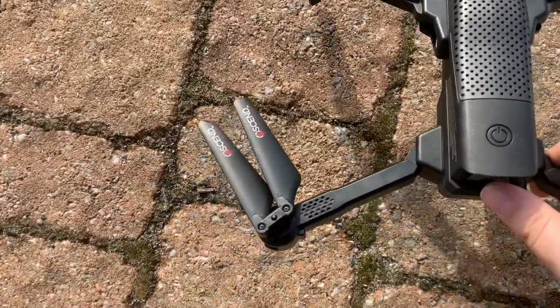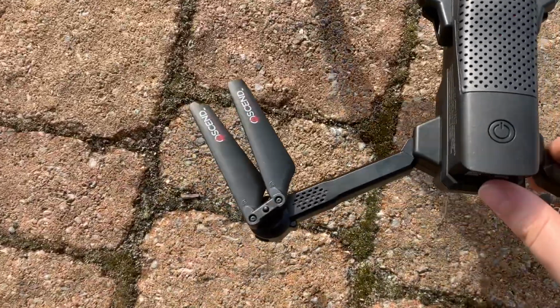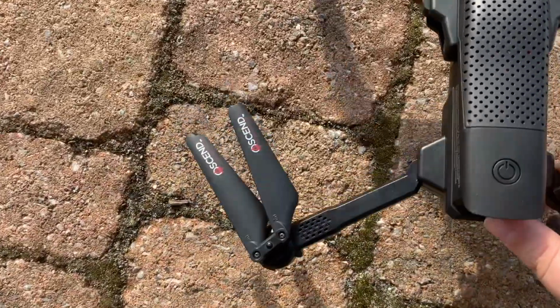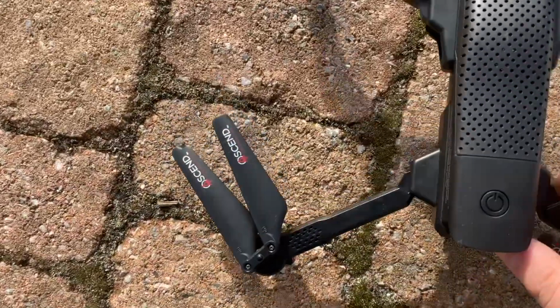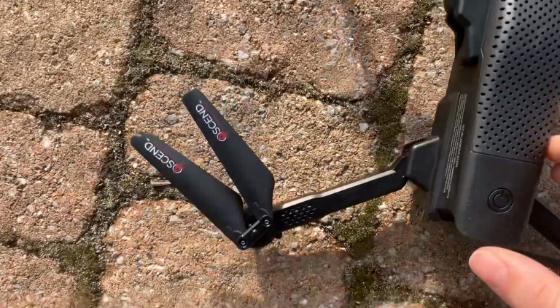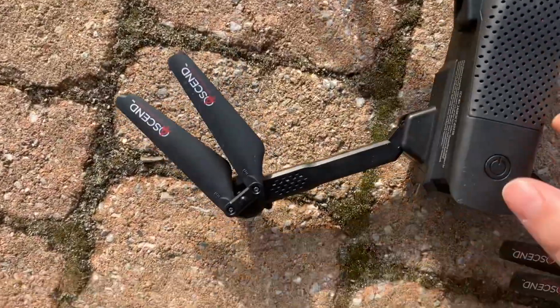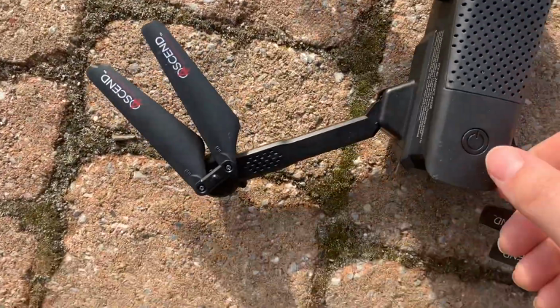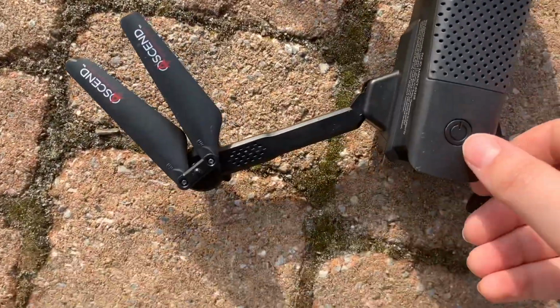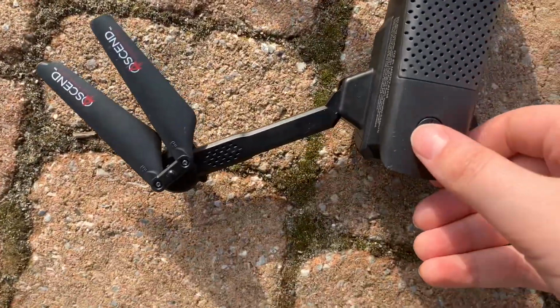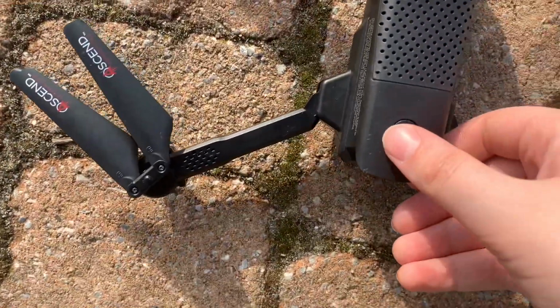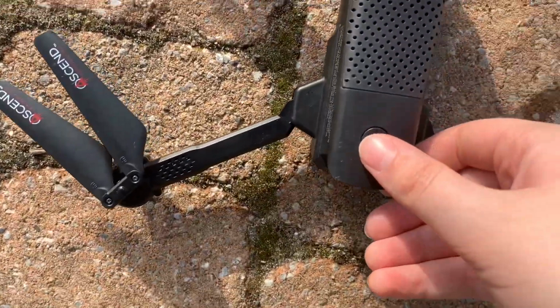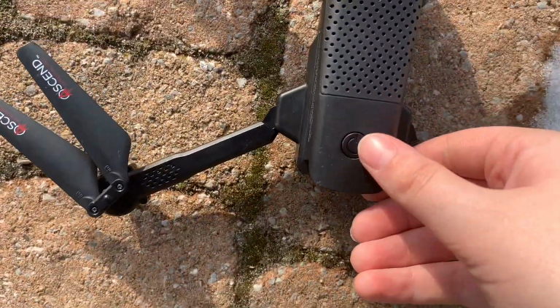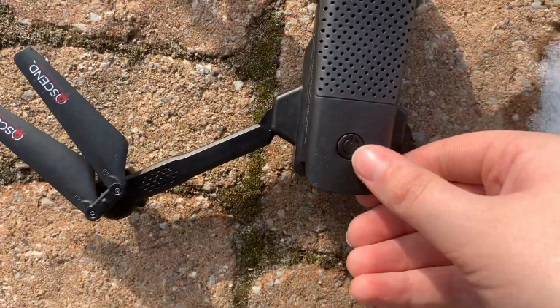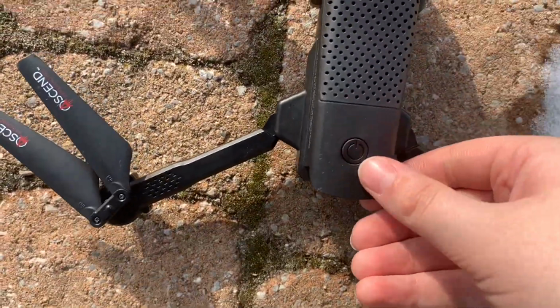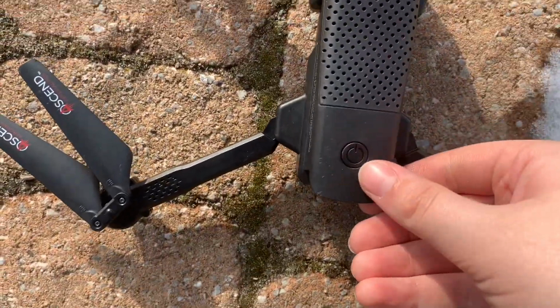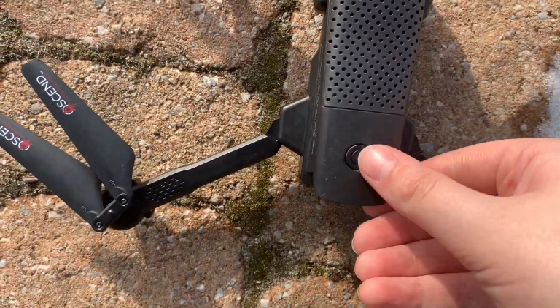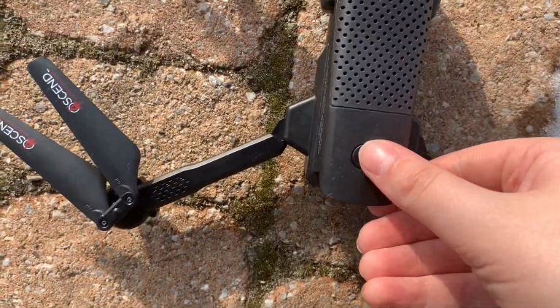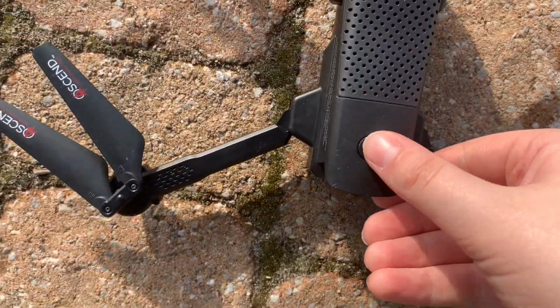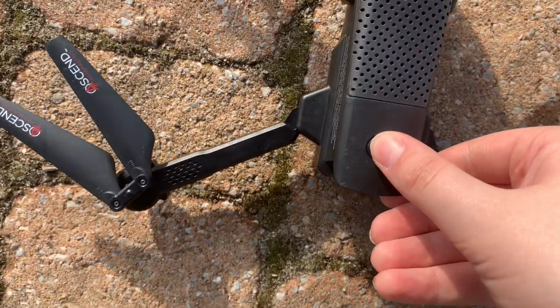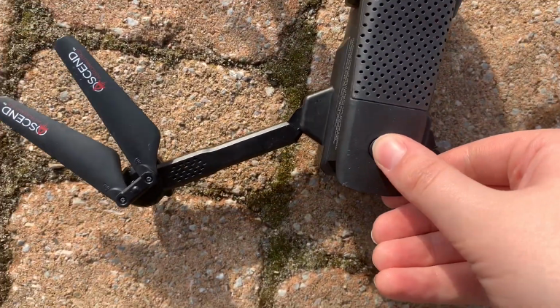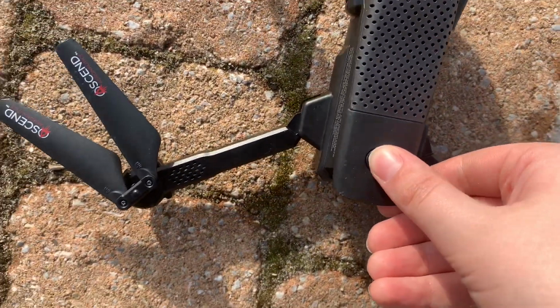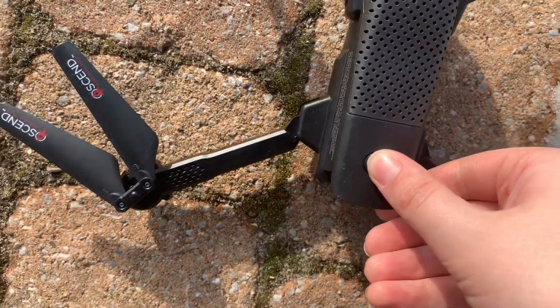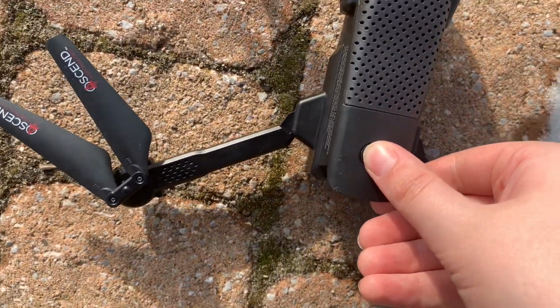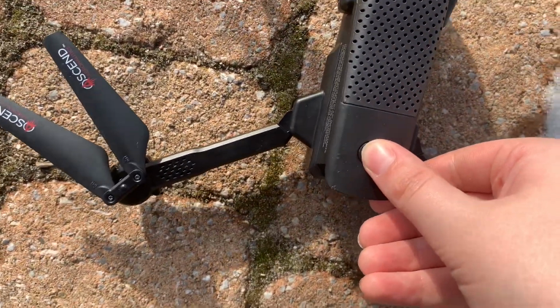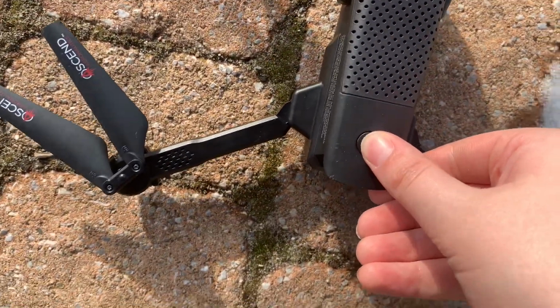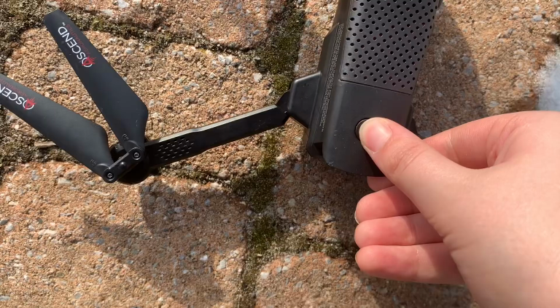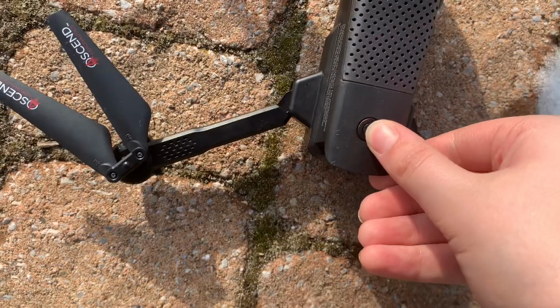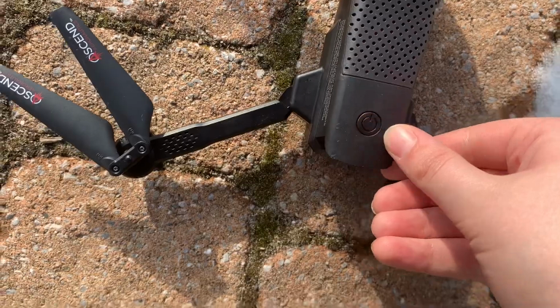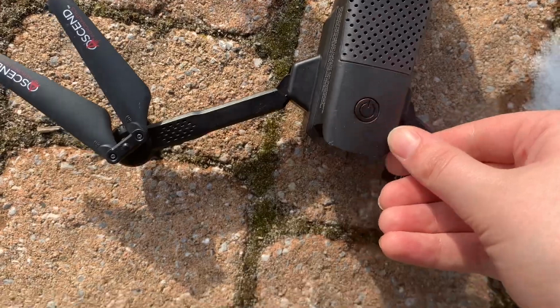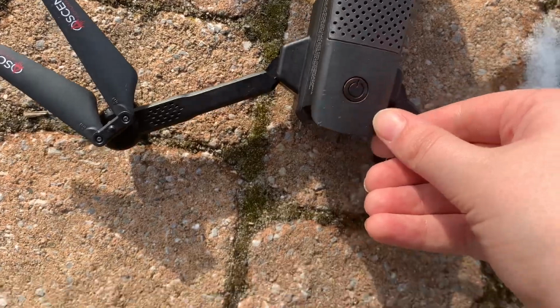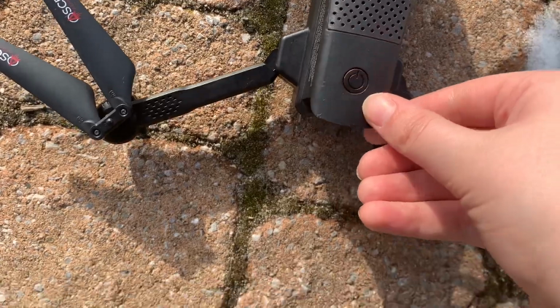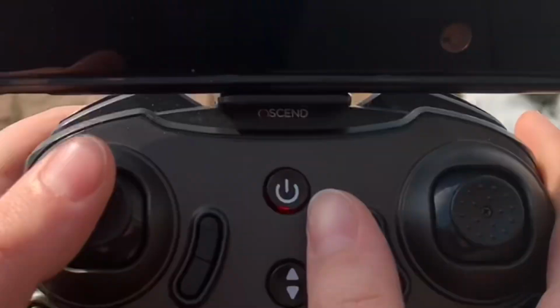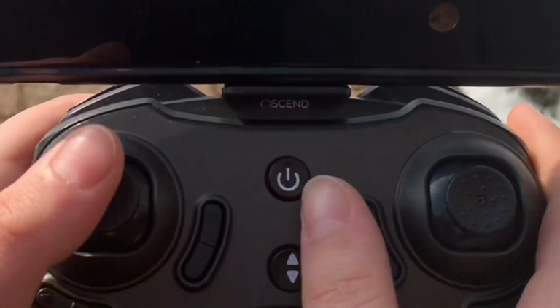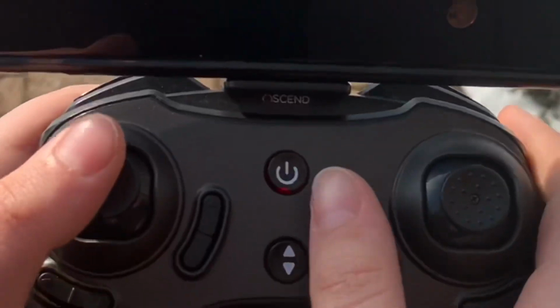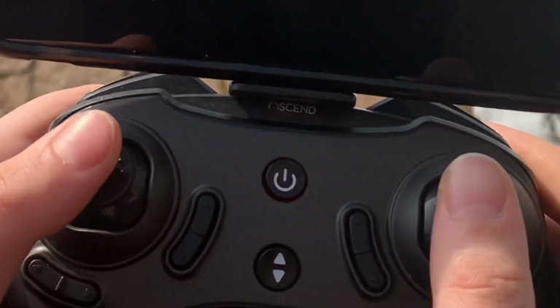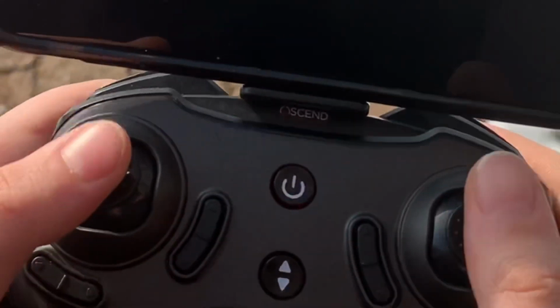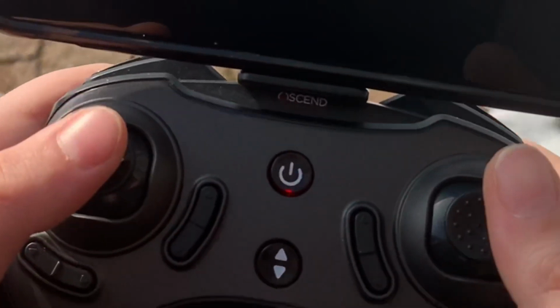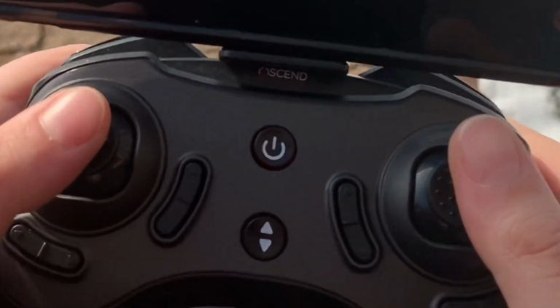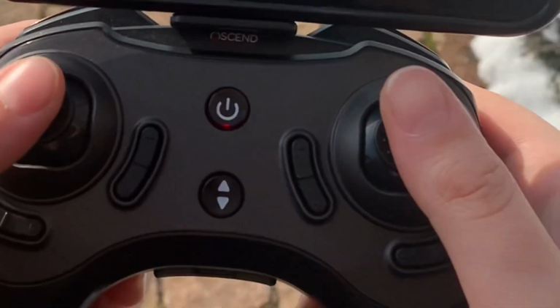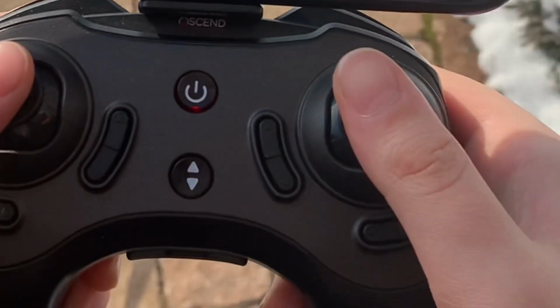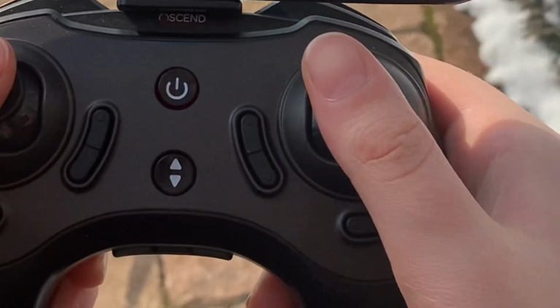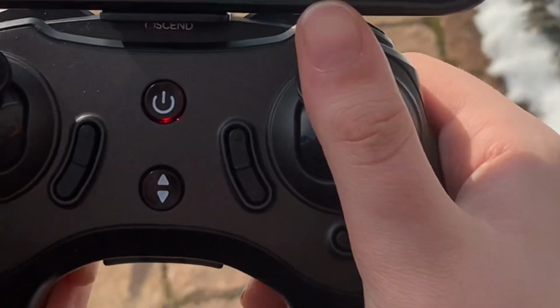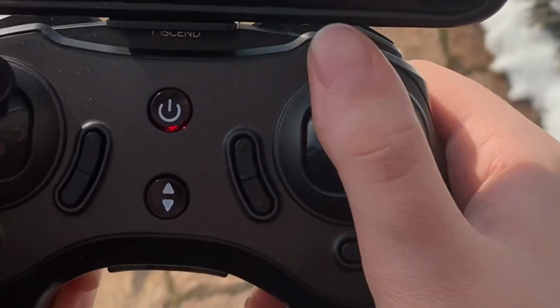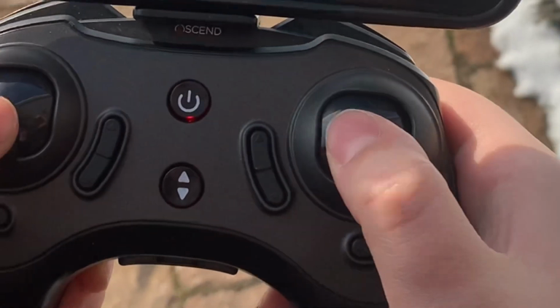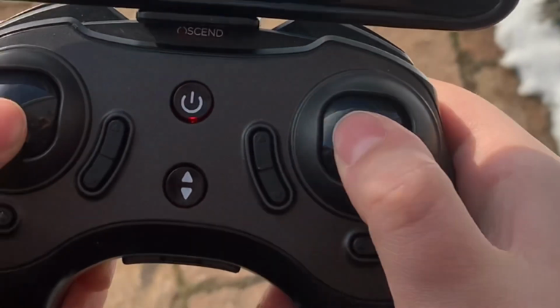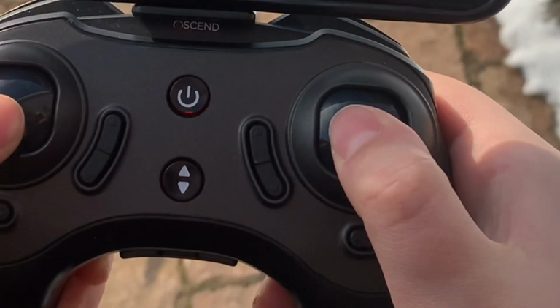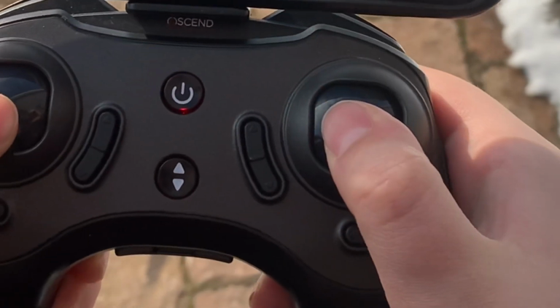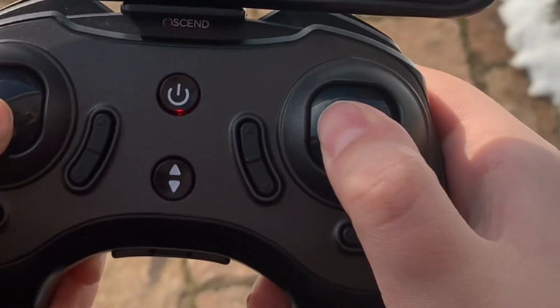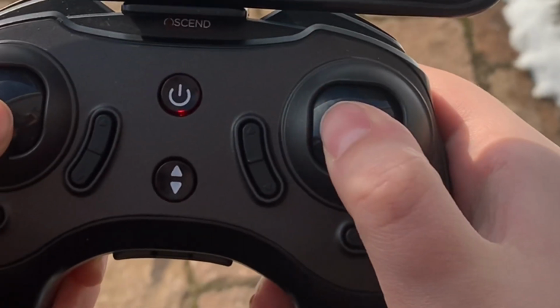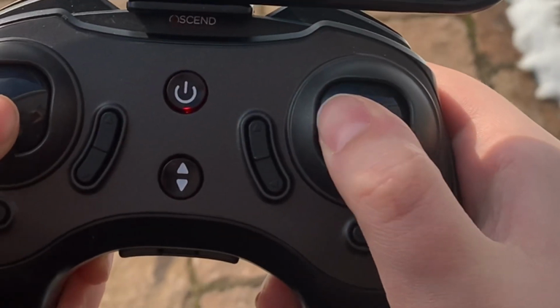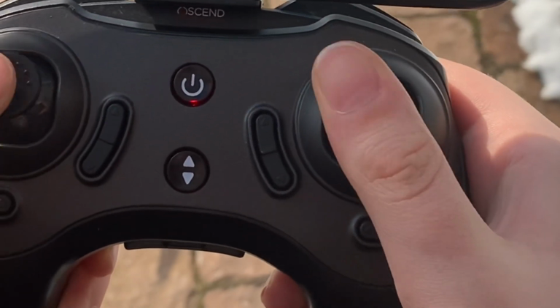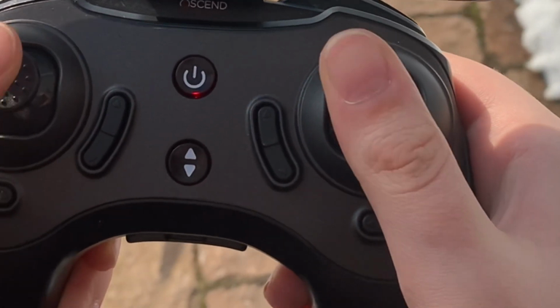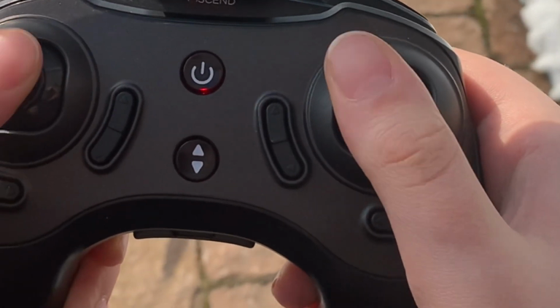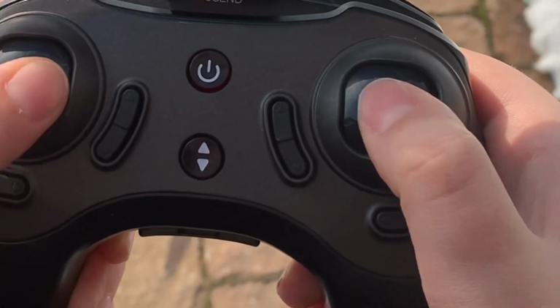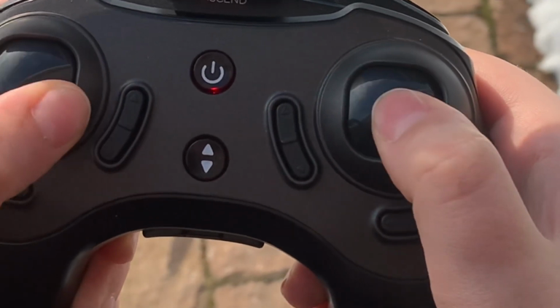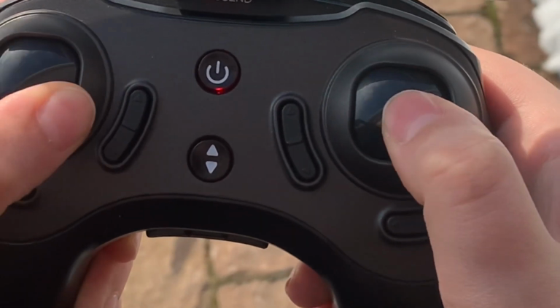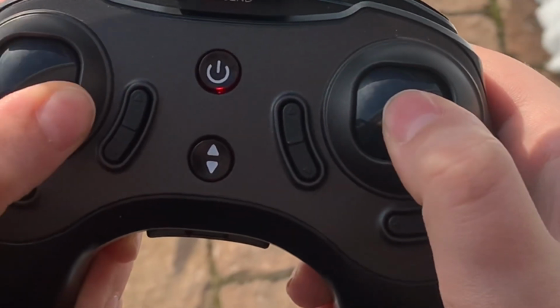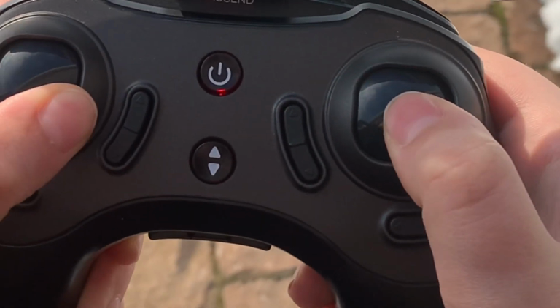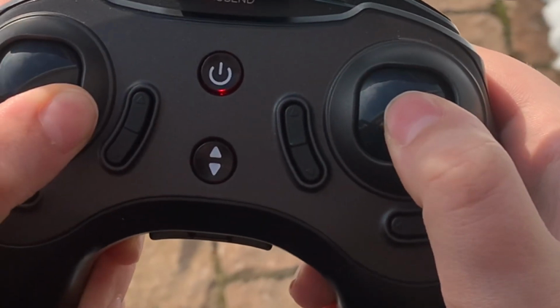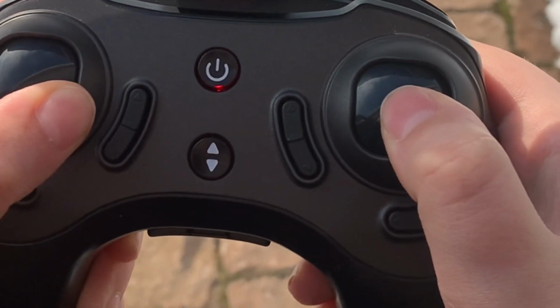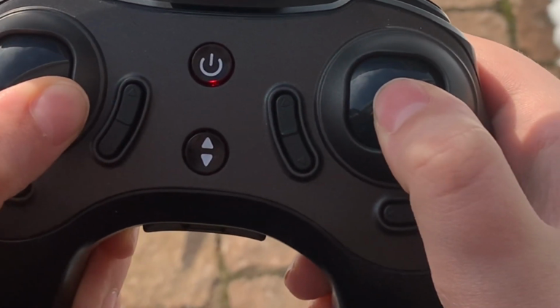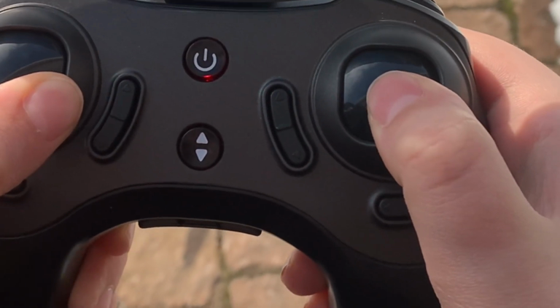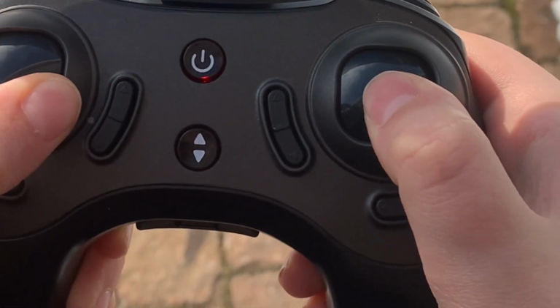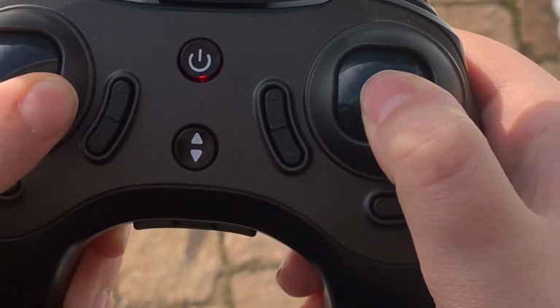So I'm going to put it down, put the power button on, and then by calibrating the drone you want to do up, down, then all the way to the right.